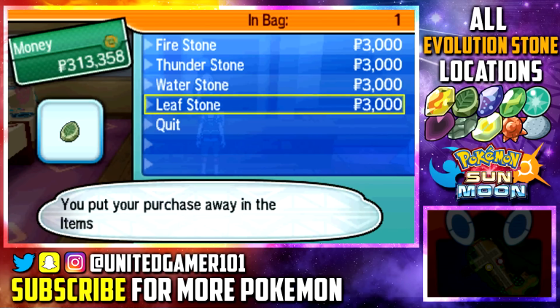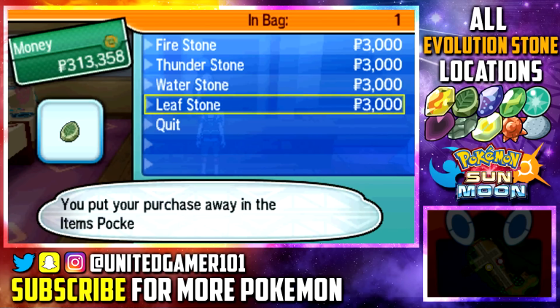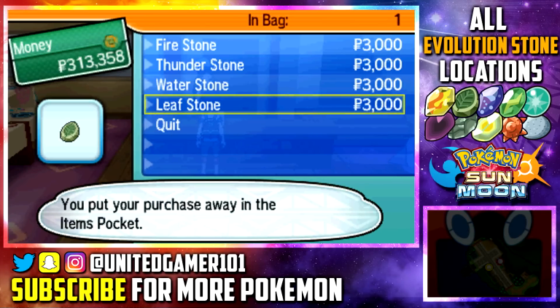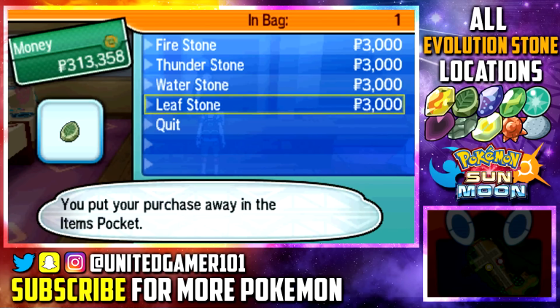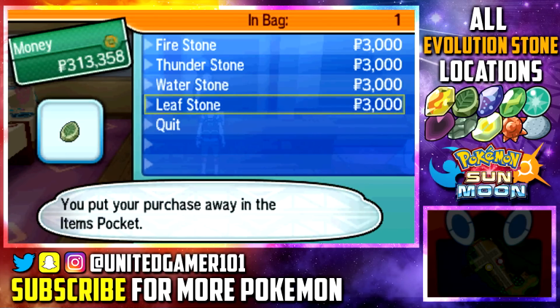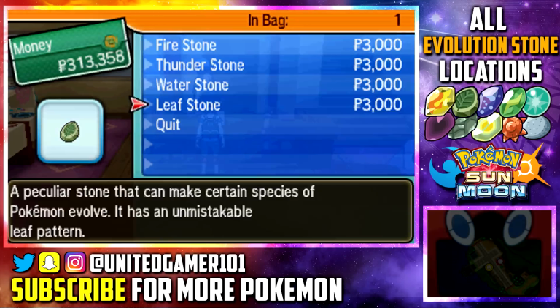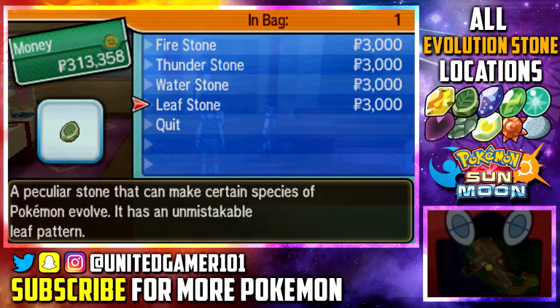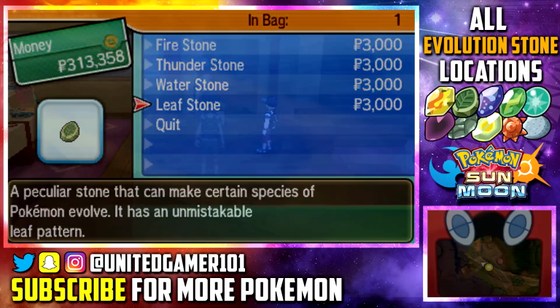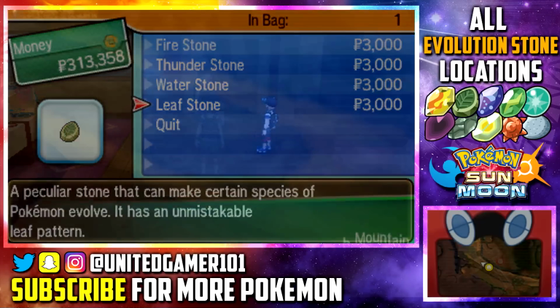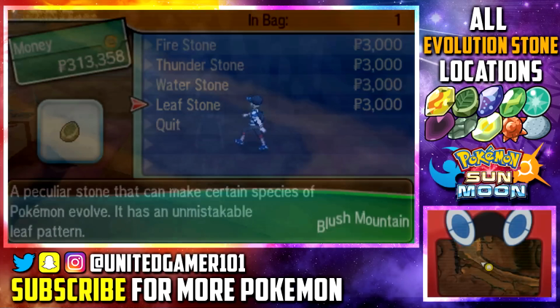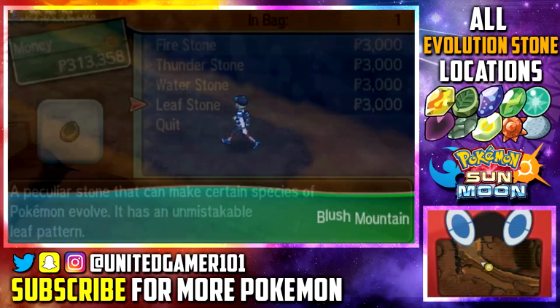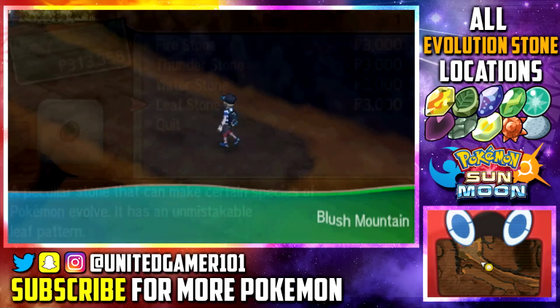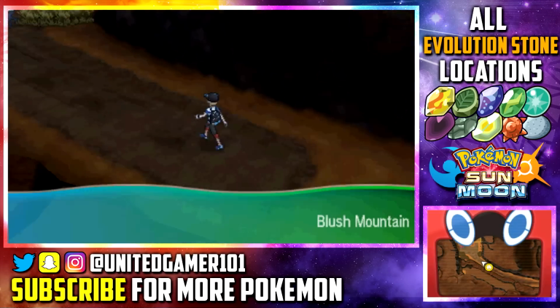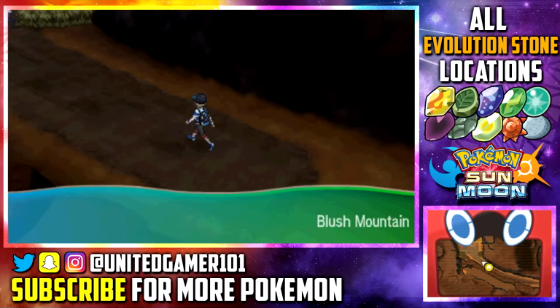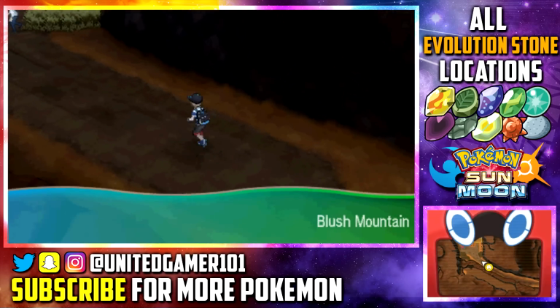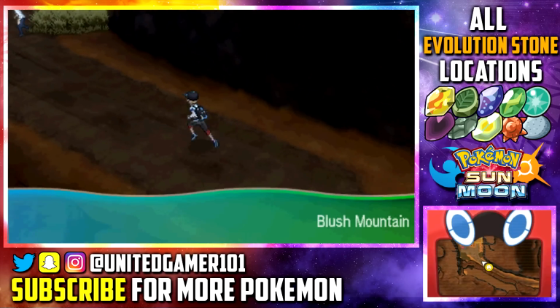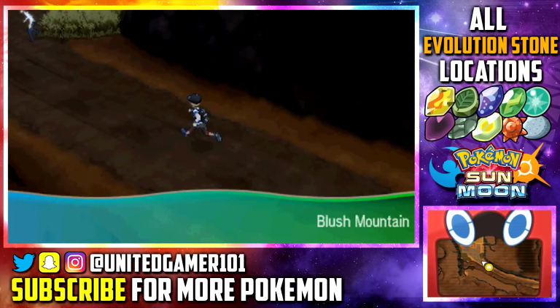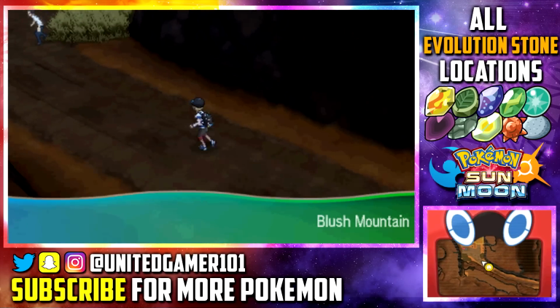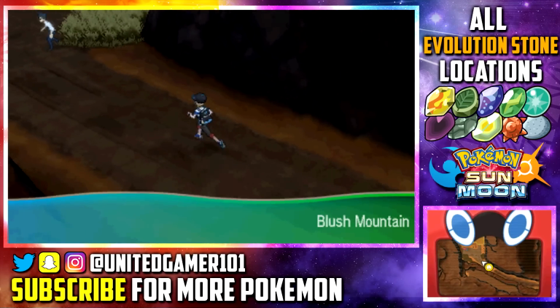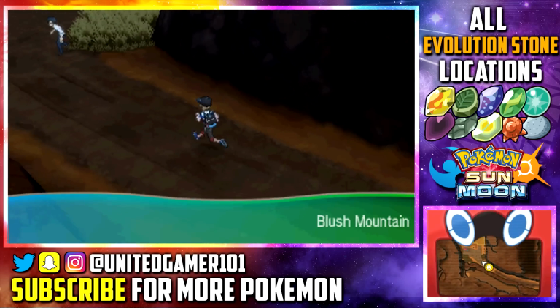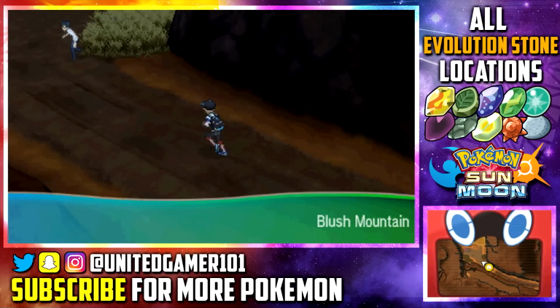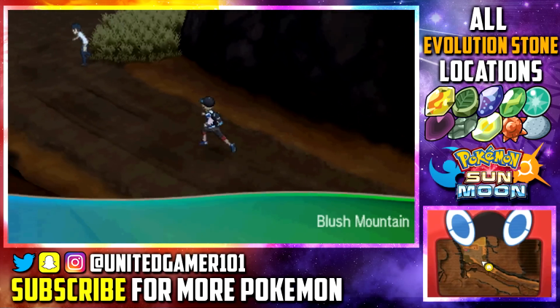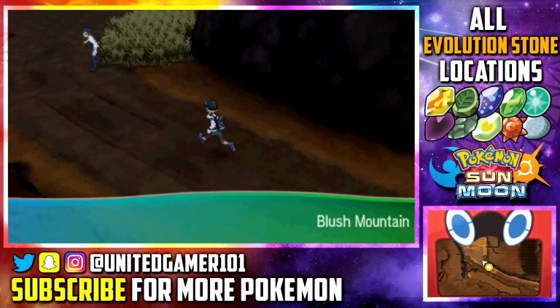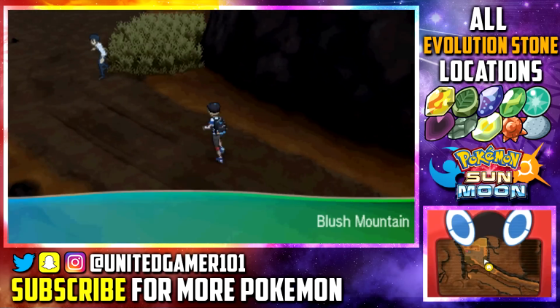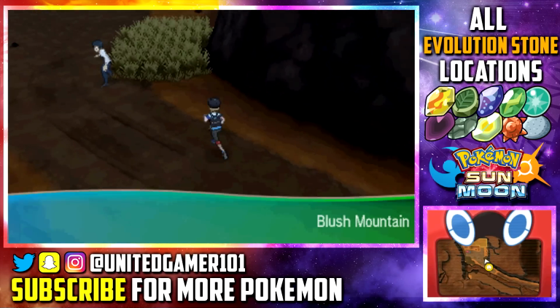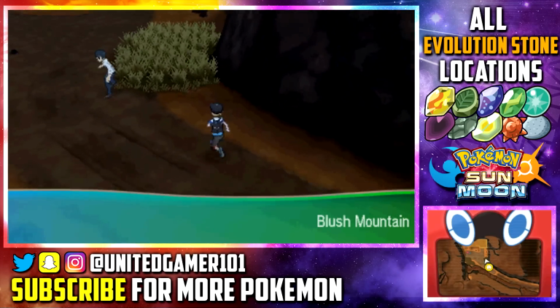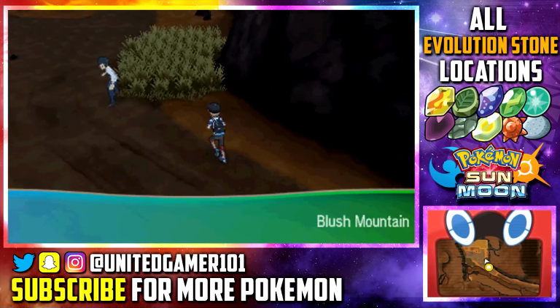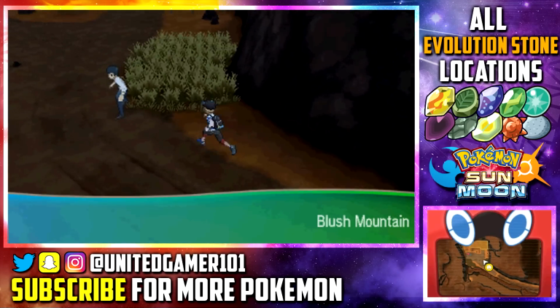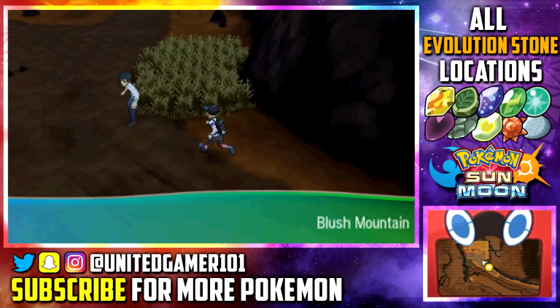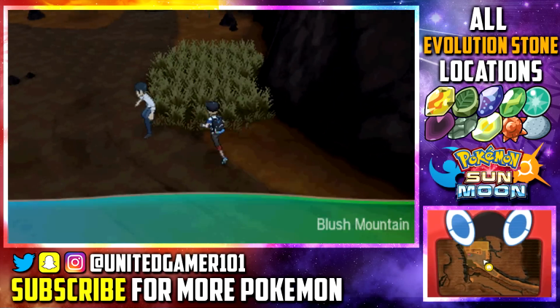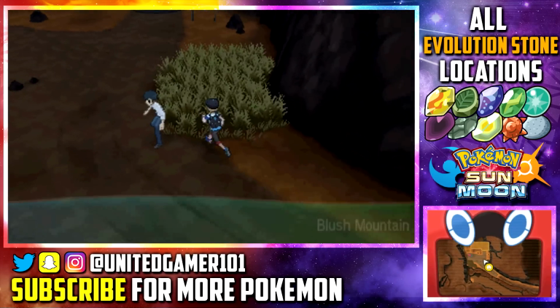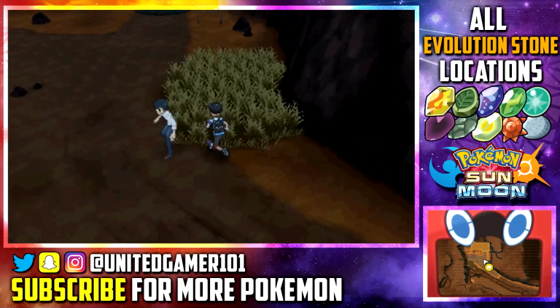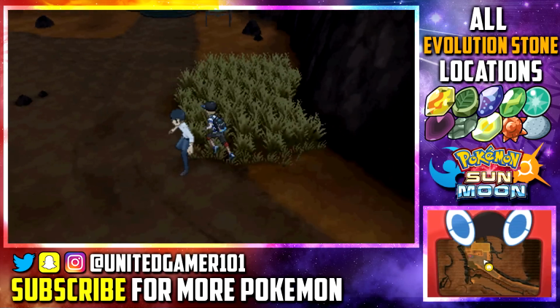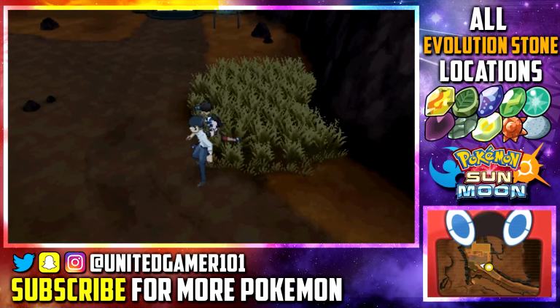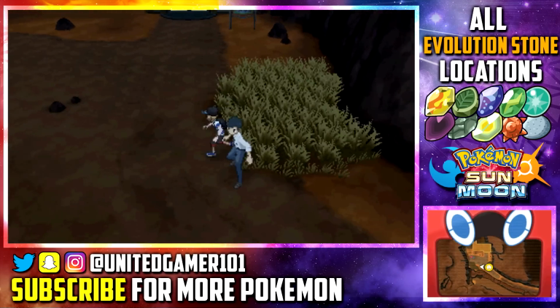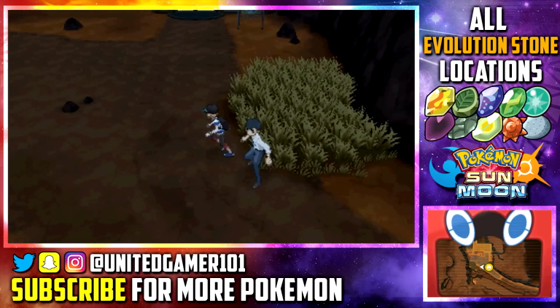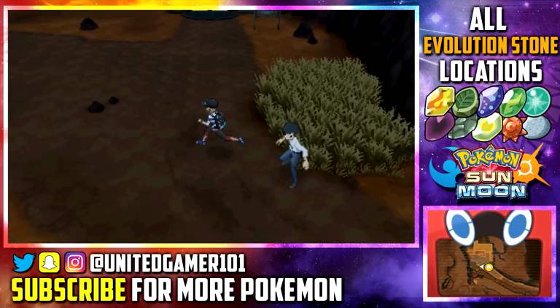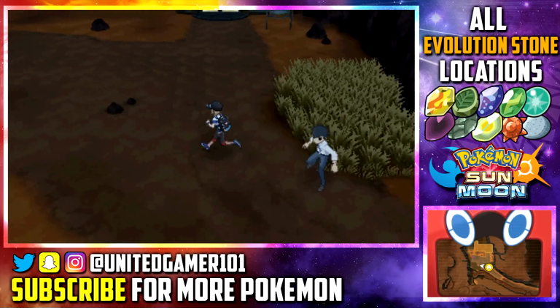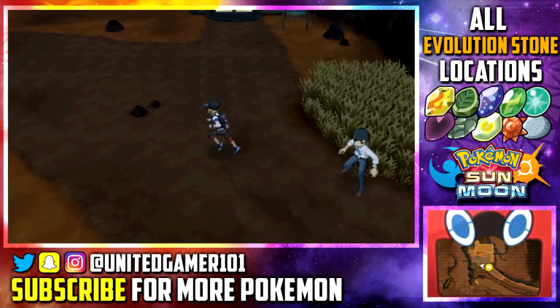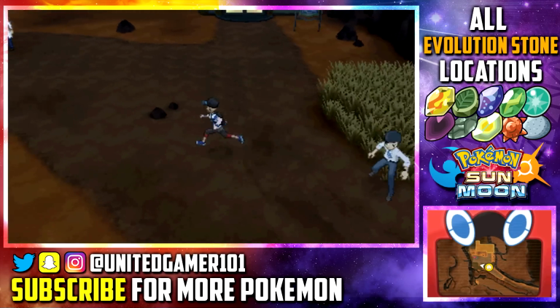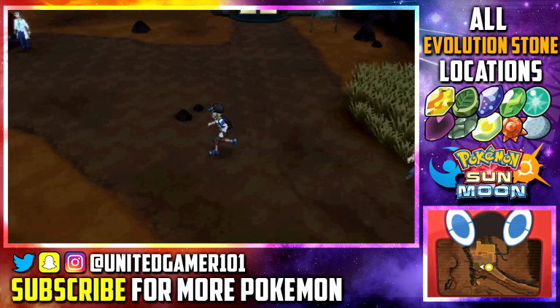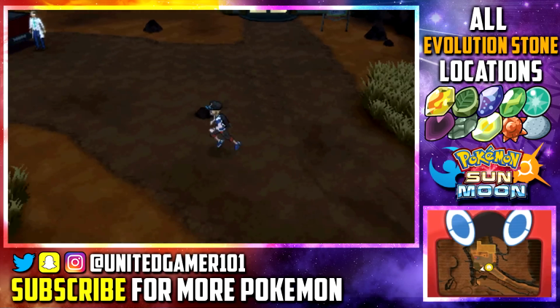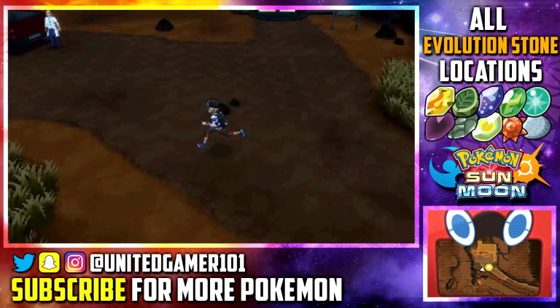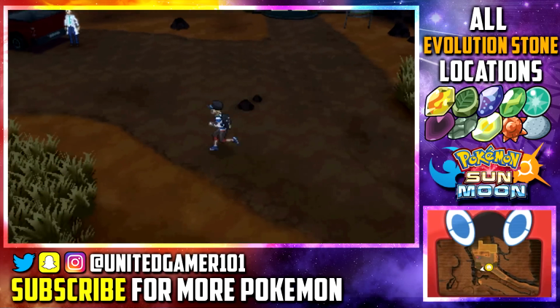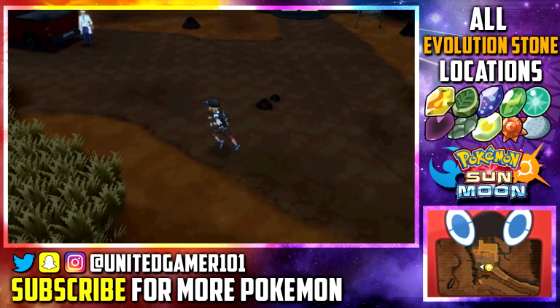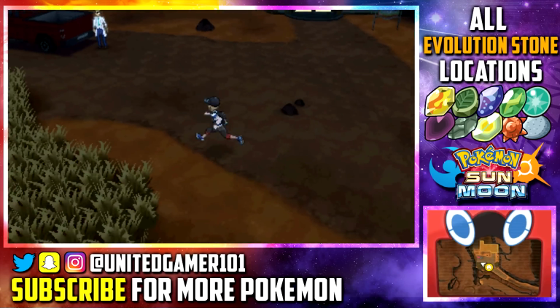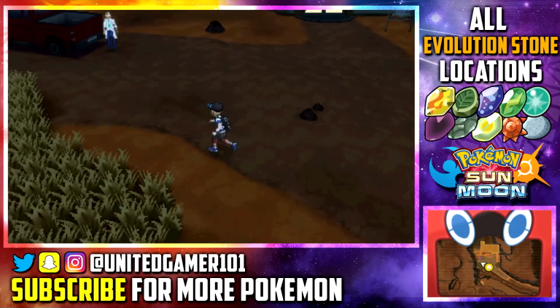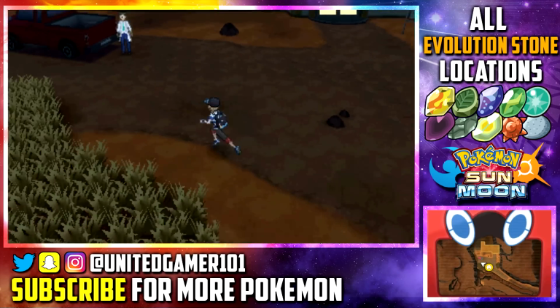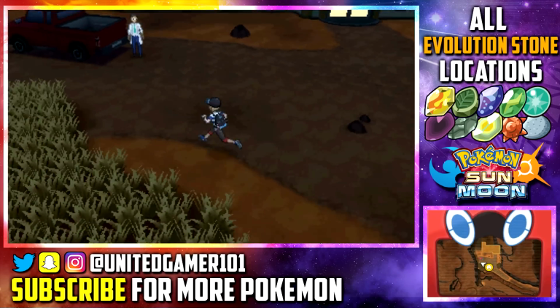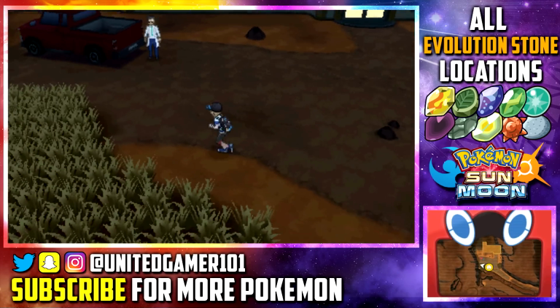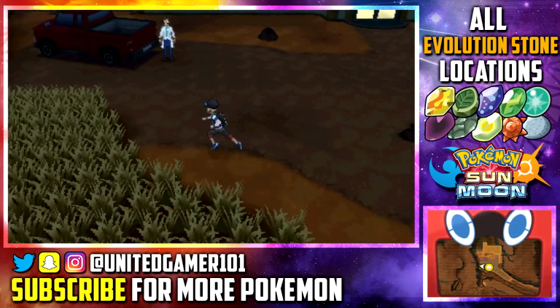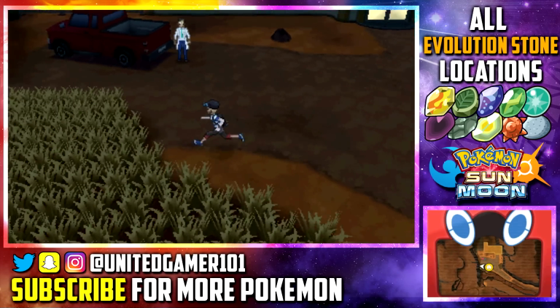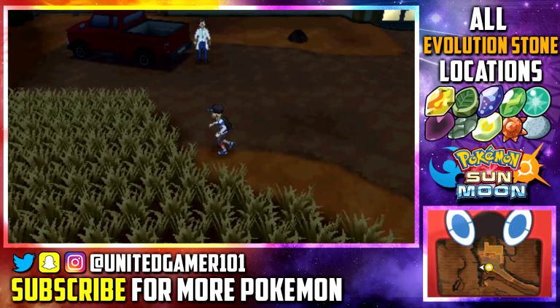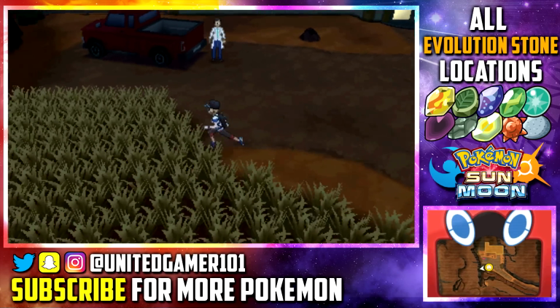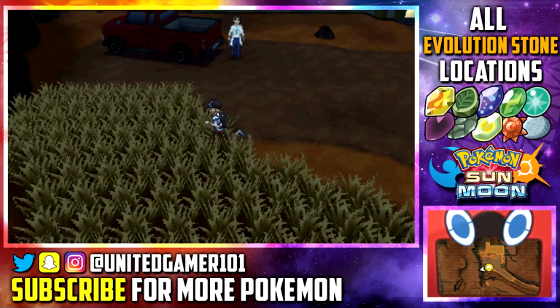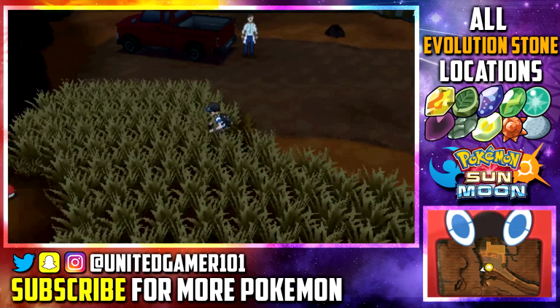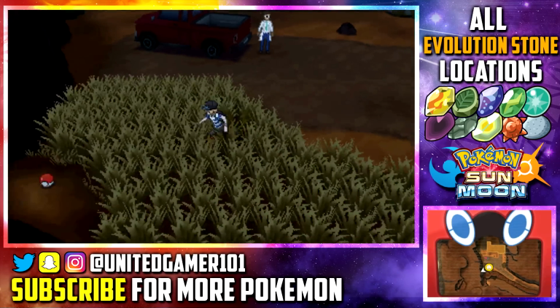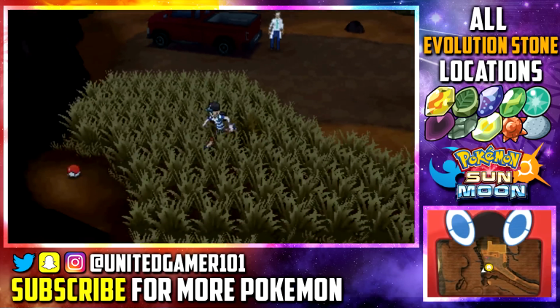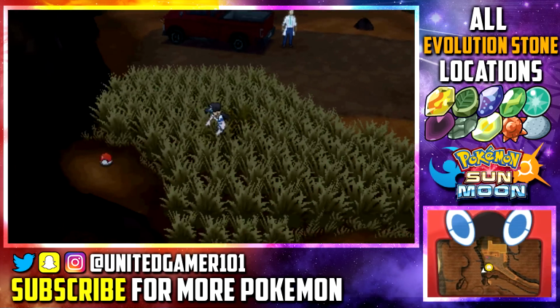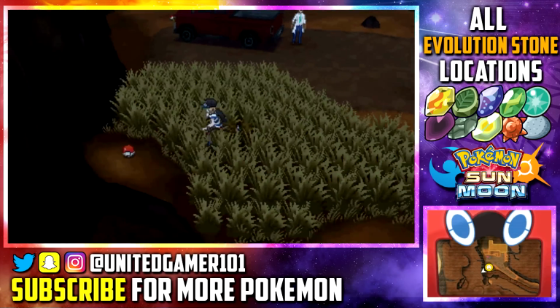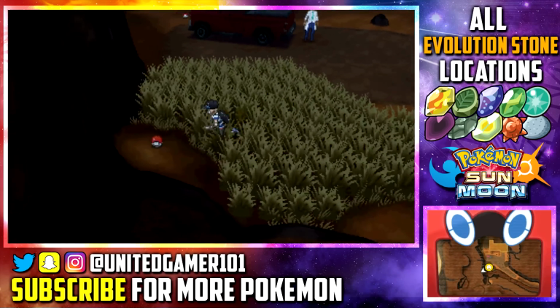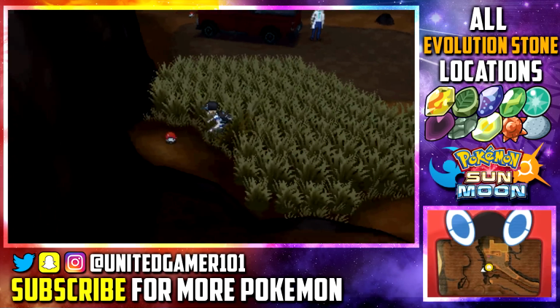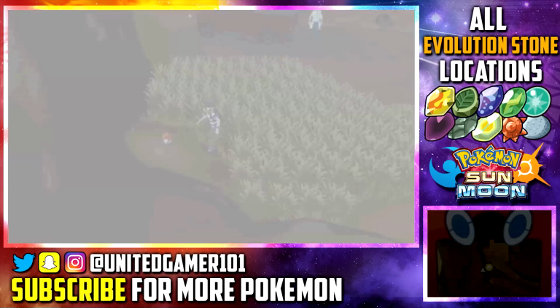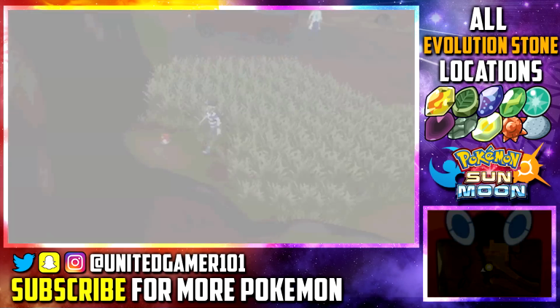Coming from the bottom of Blush Mountain here on Ula Ula Island, we're going to go up here to the top left, past the patch of grass, and get our Sun Stone.